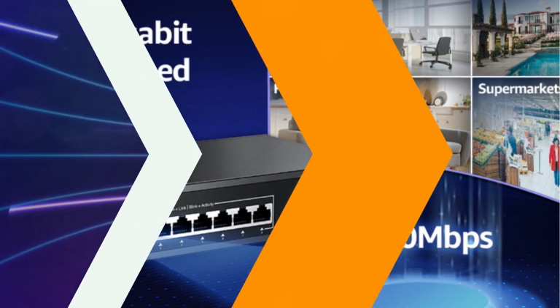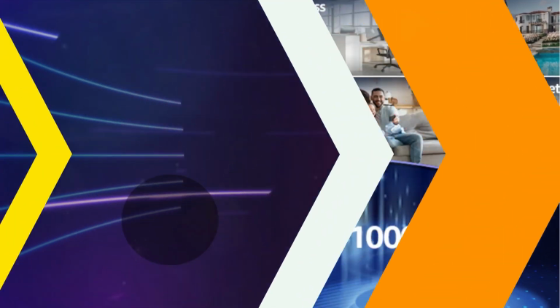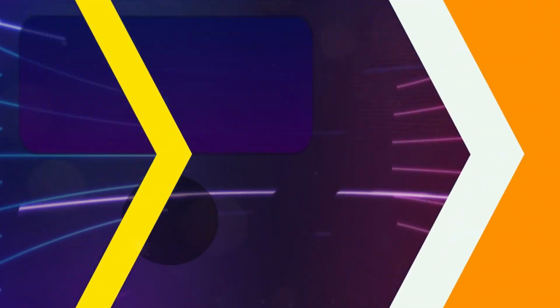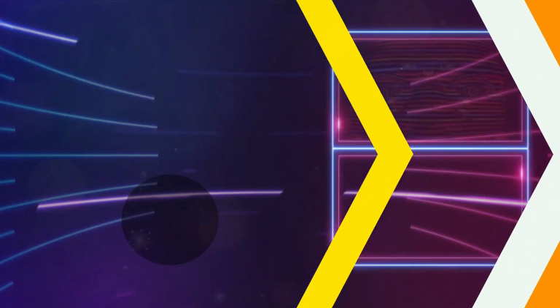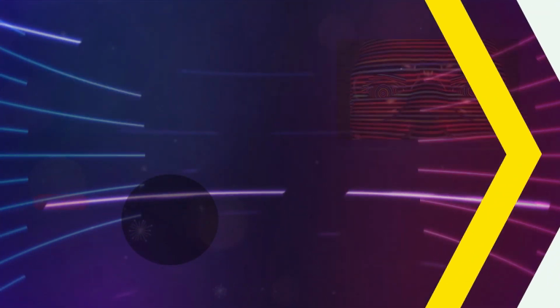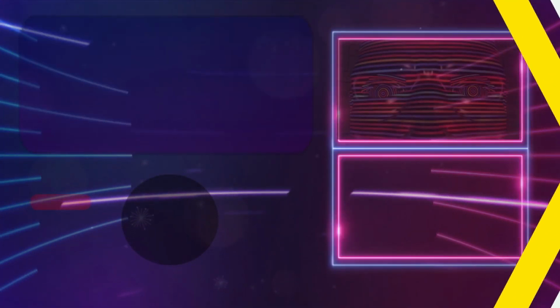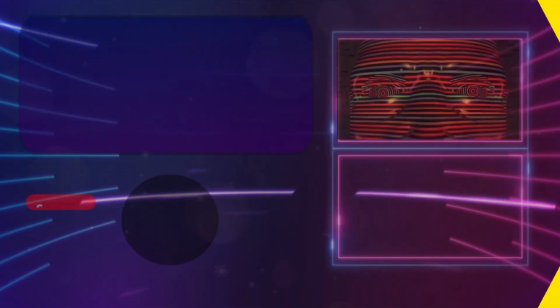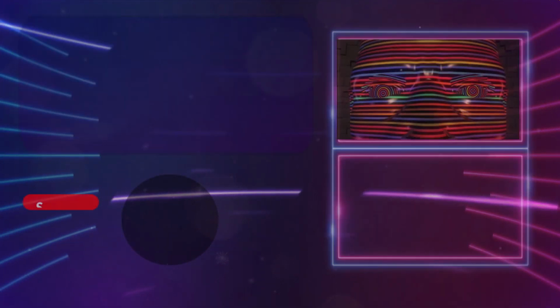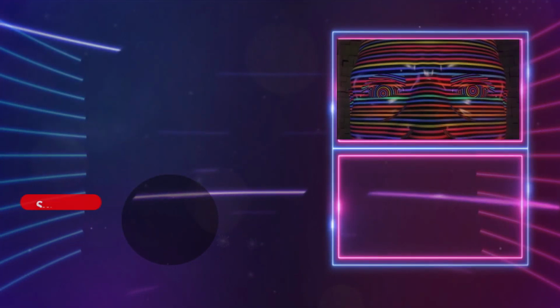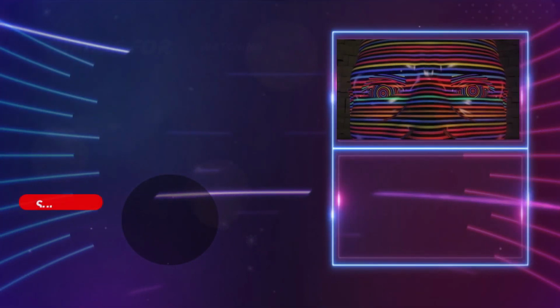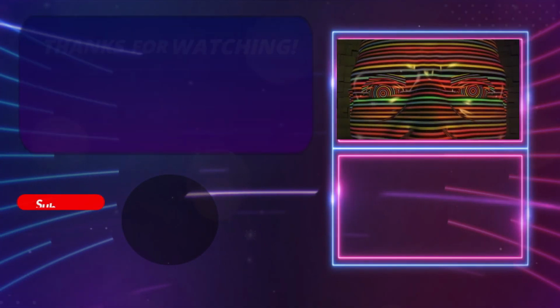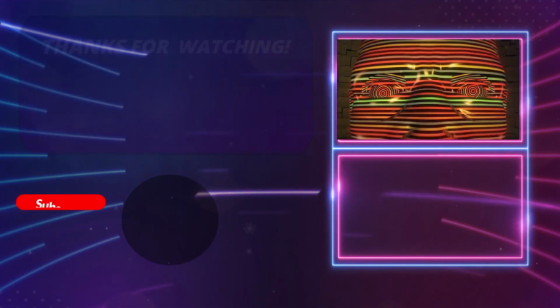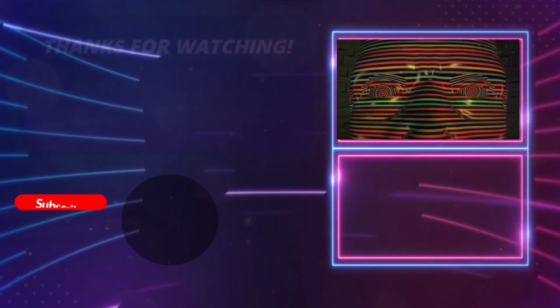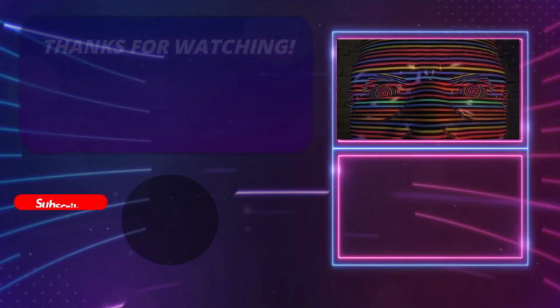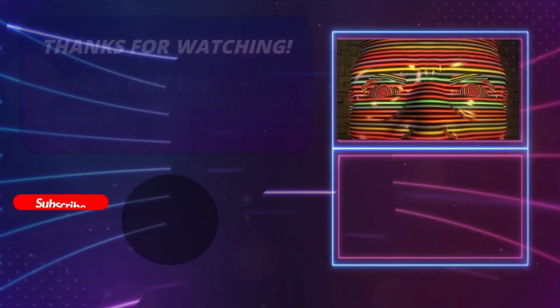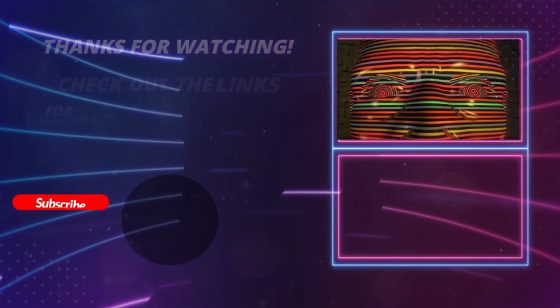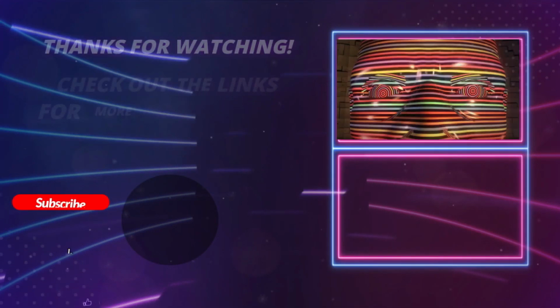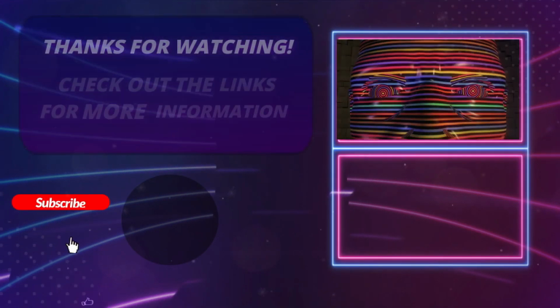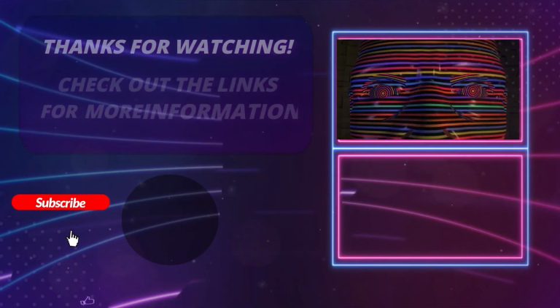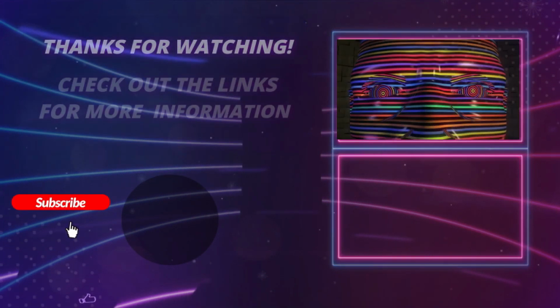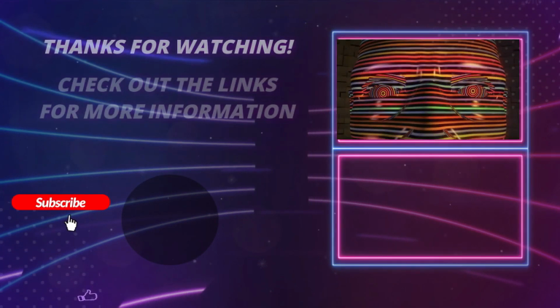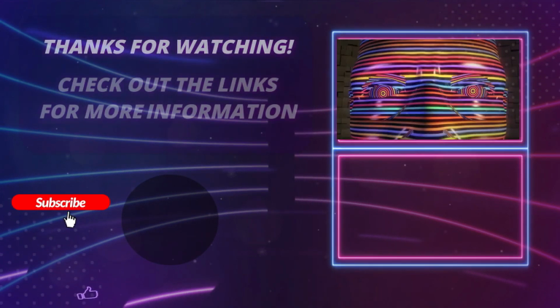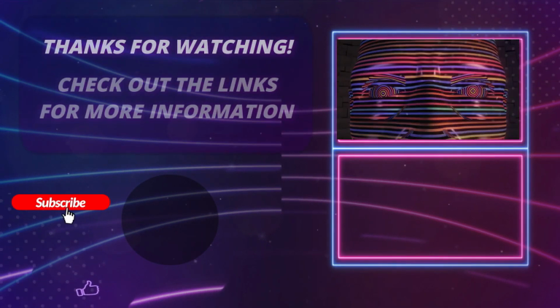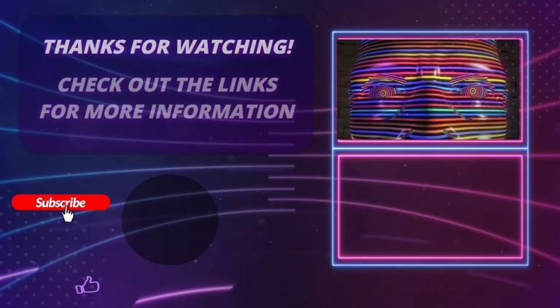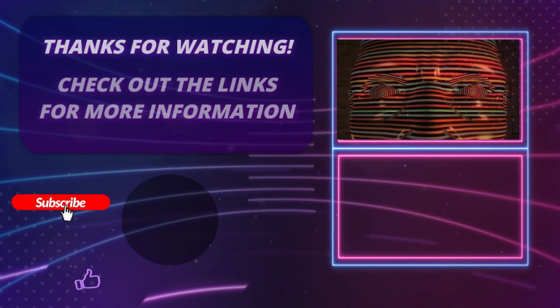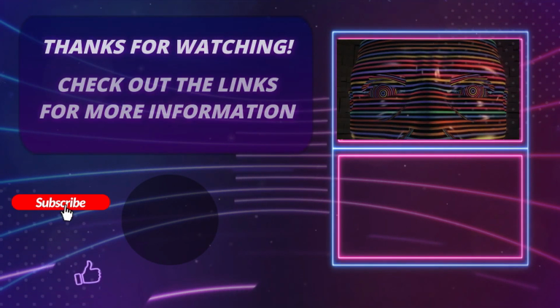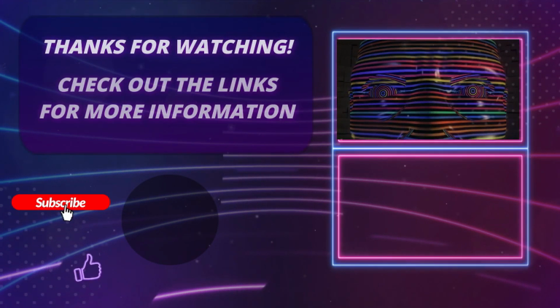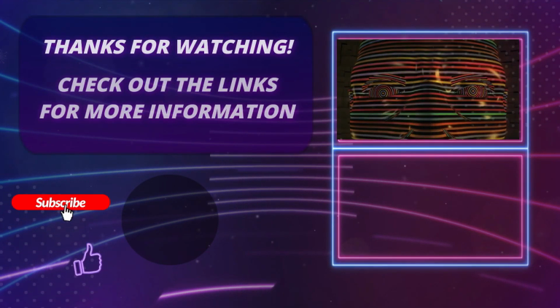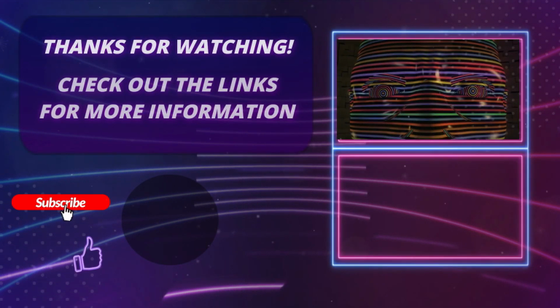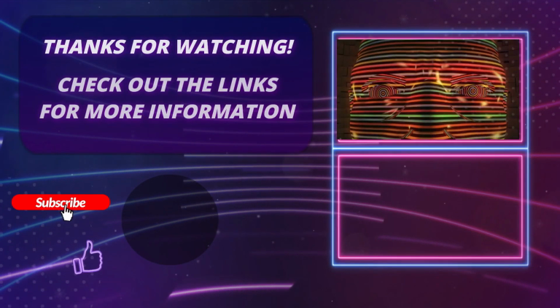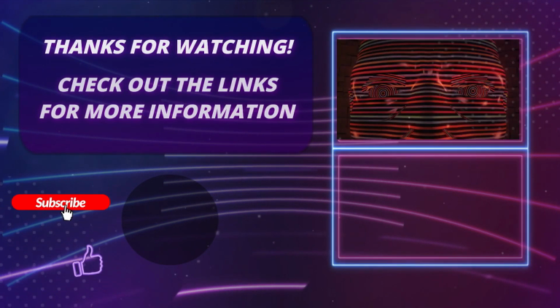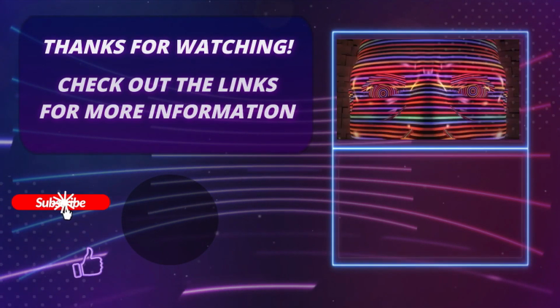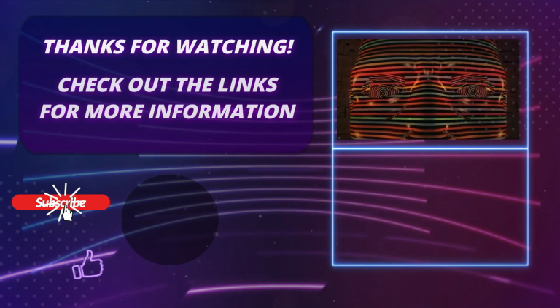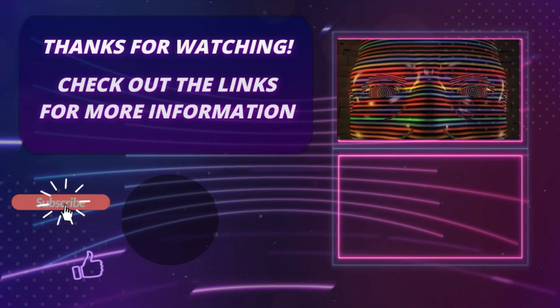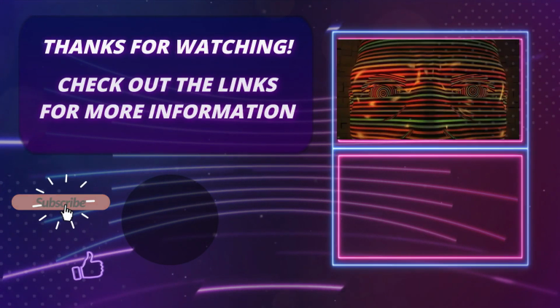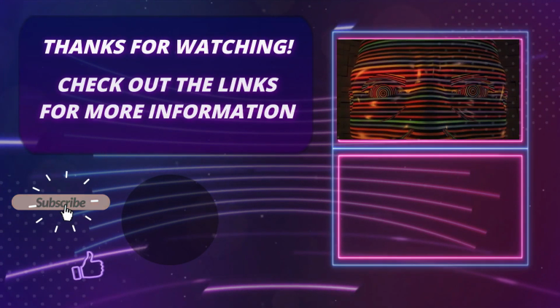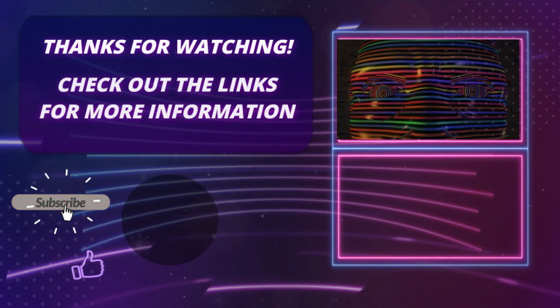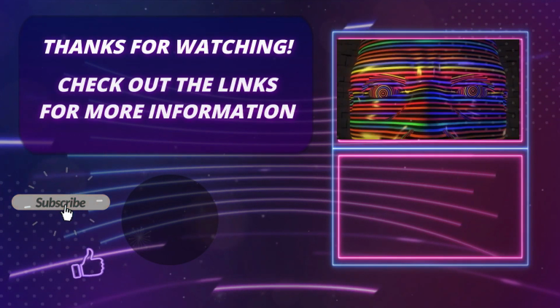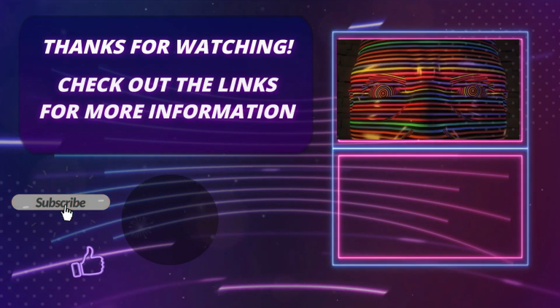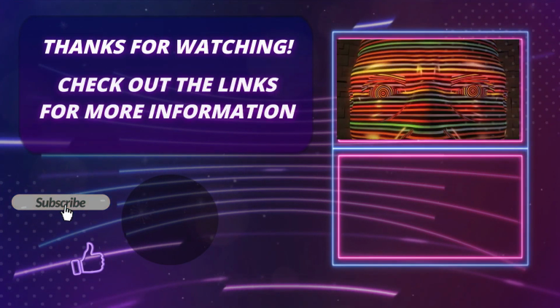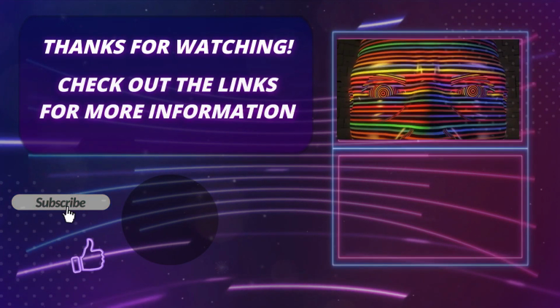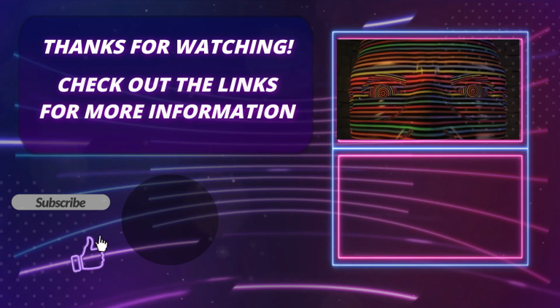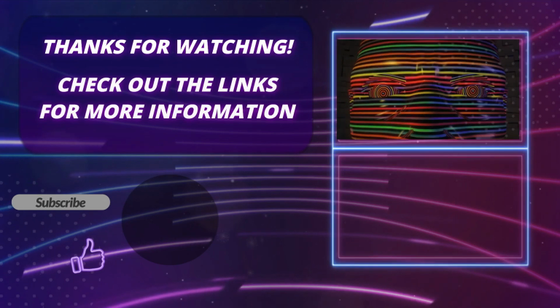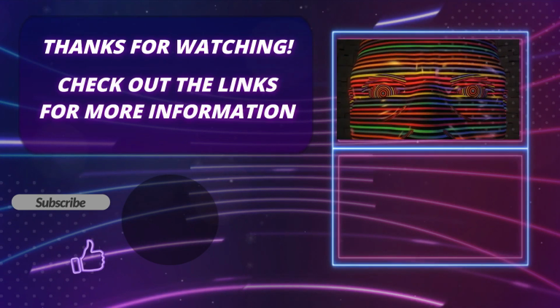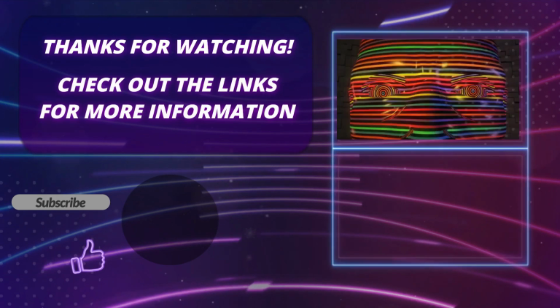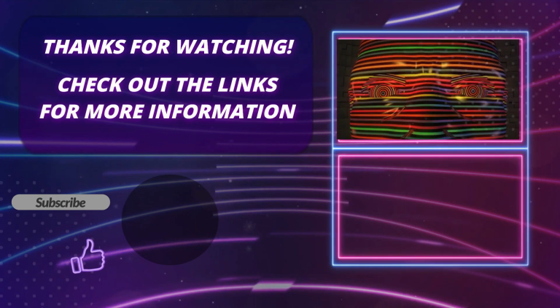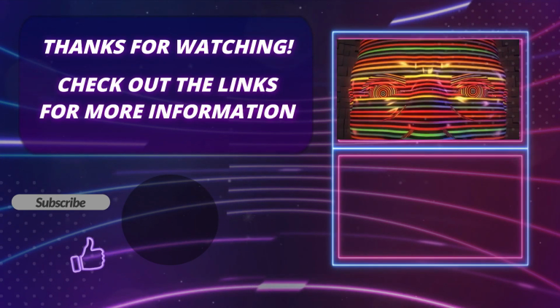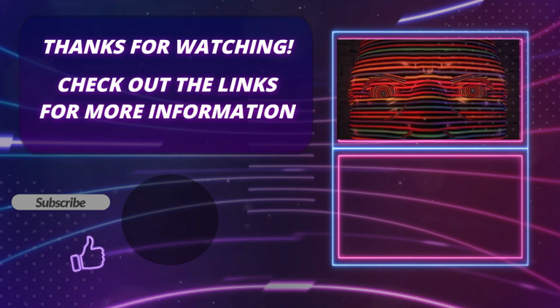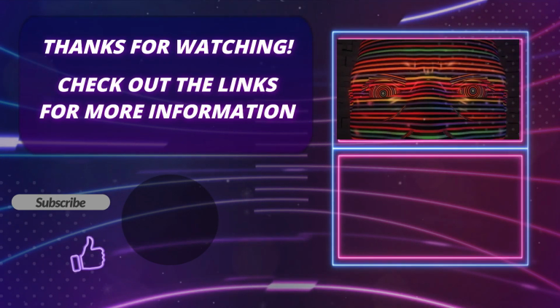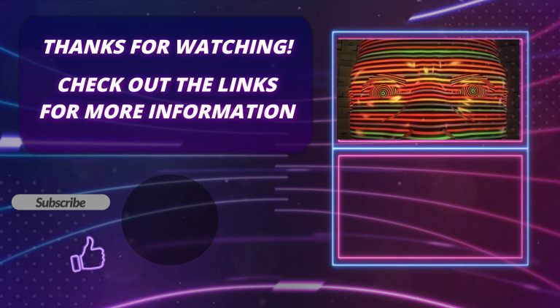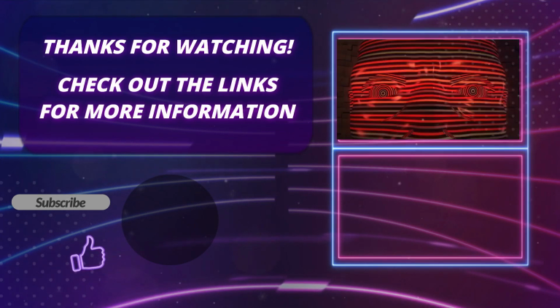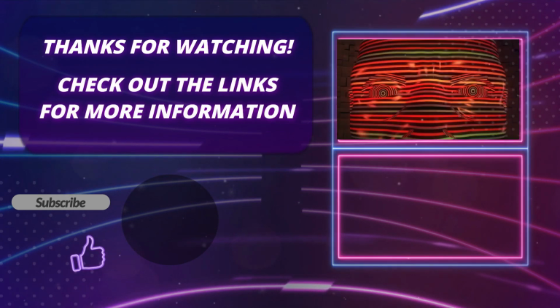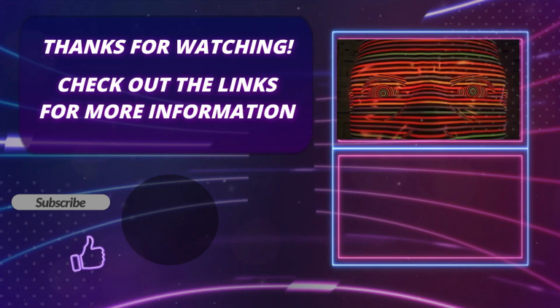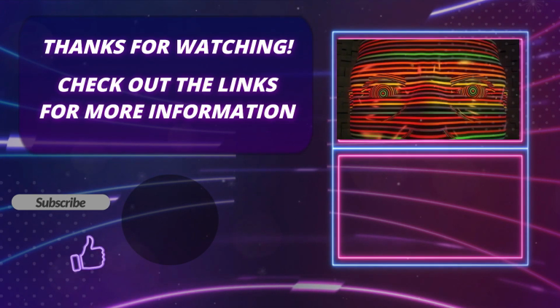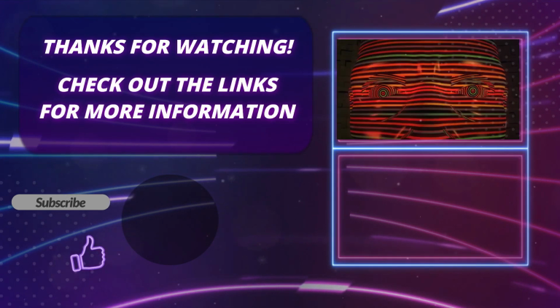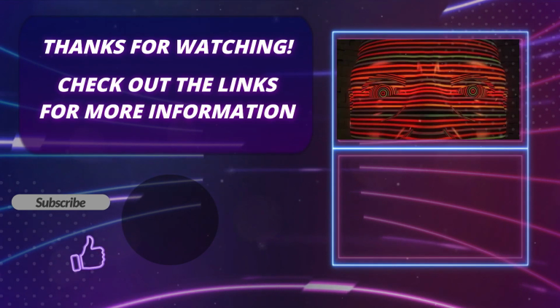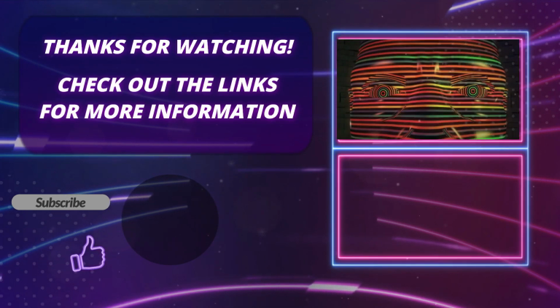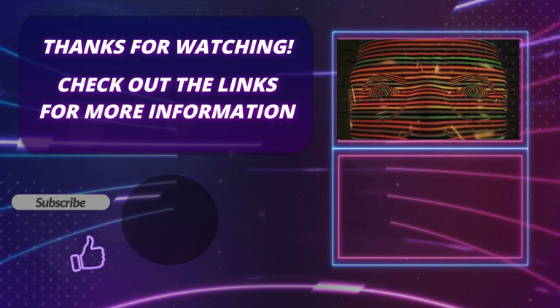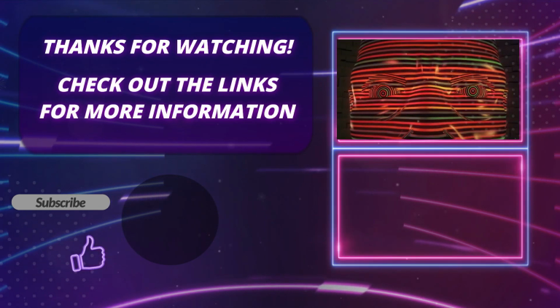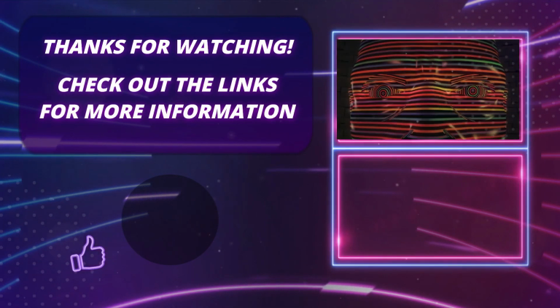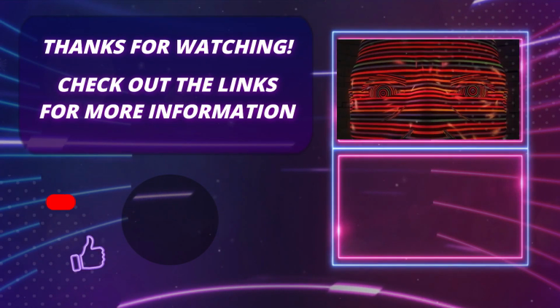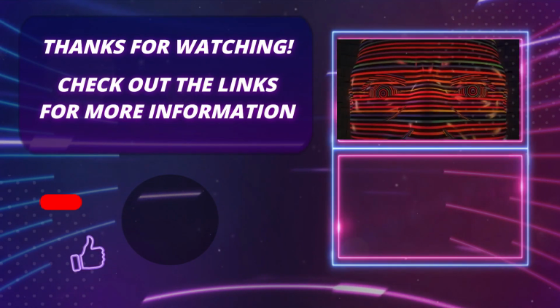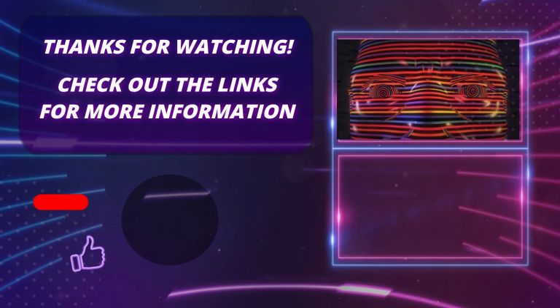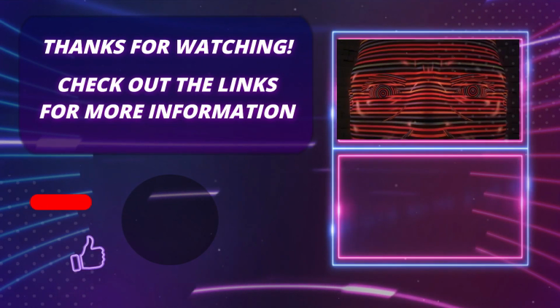Thank you so much for watching this video. Please hit the subscribe button, press the bell icon, and leave a comment if you found this video helpful. Click on the links in the description to find out more about the products.